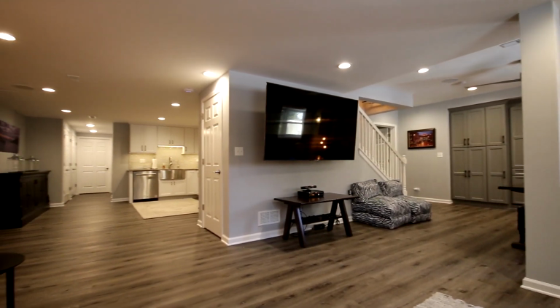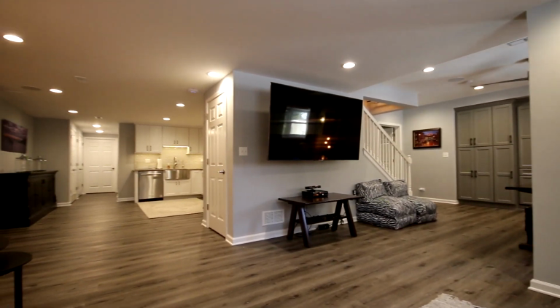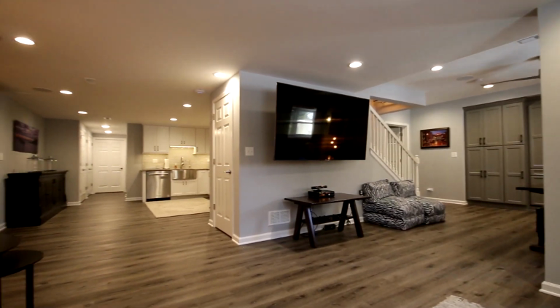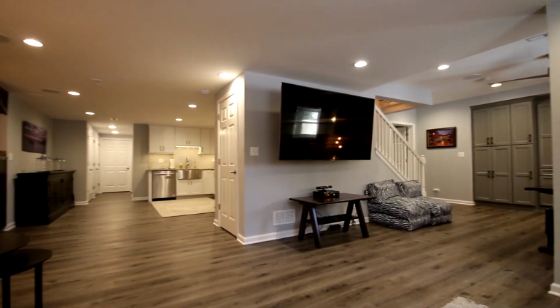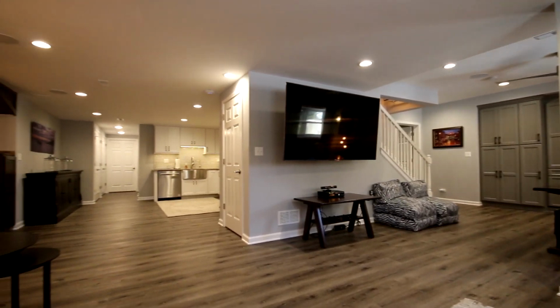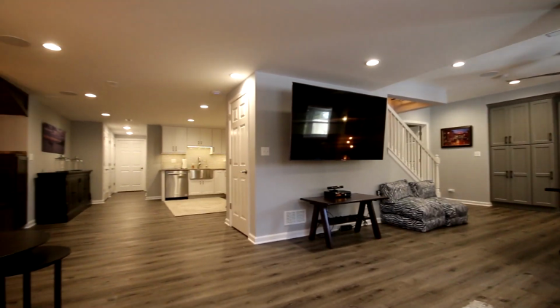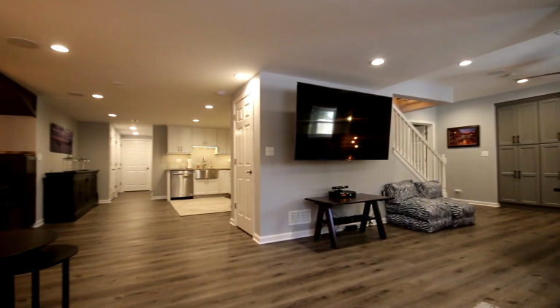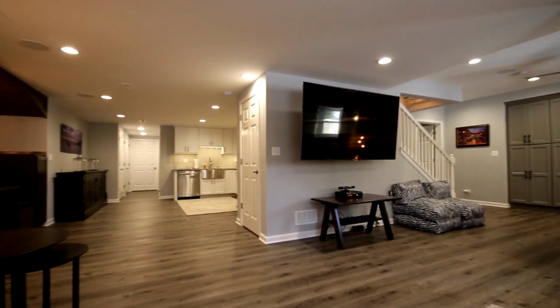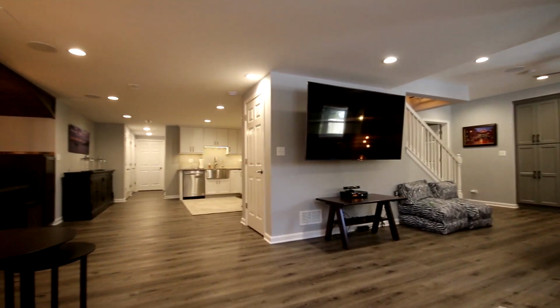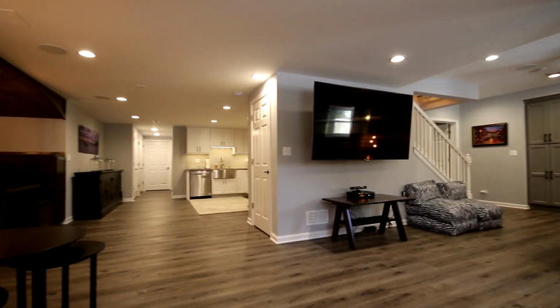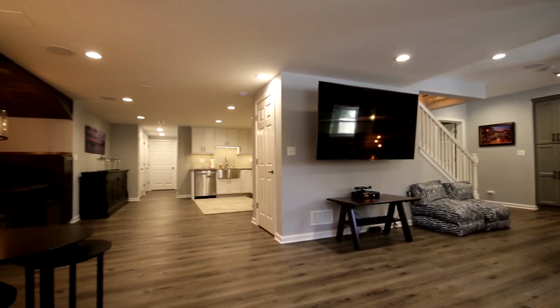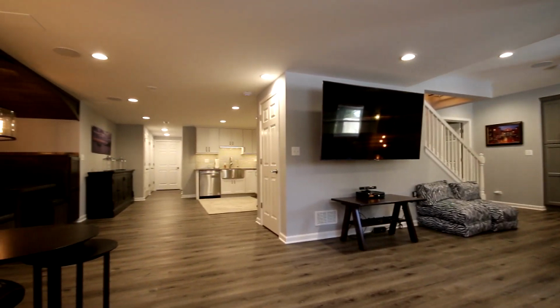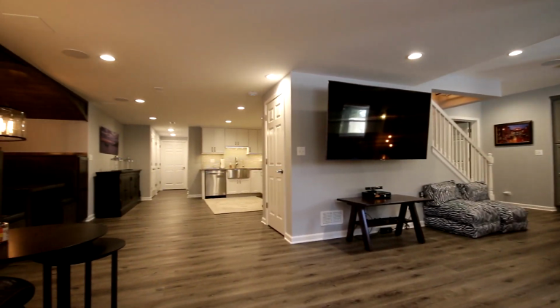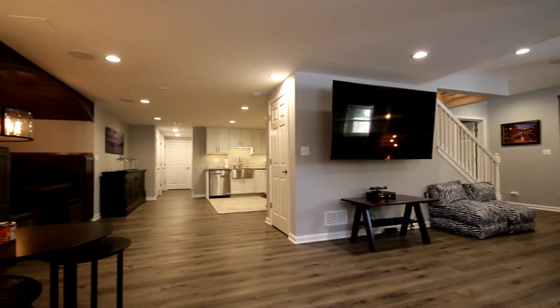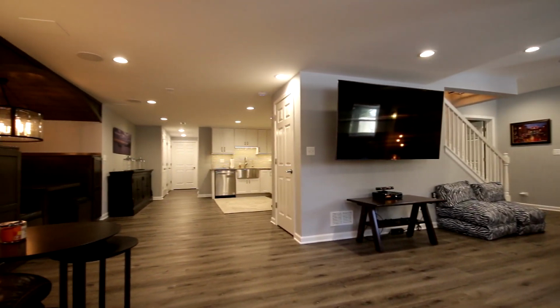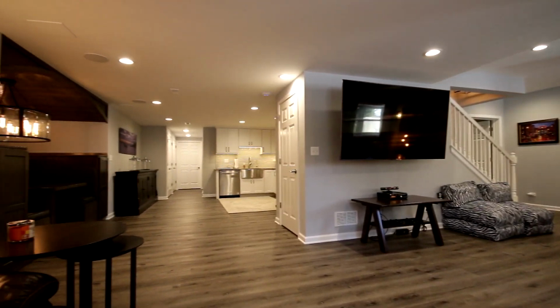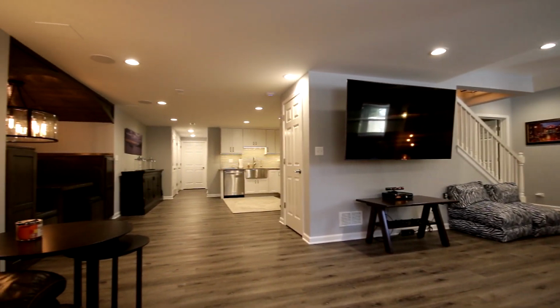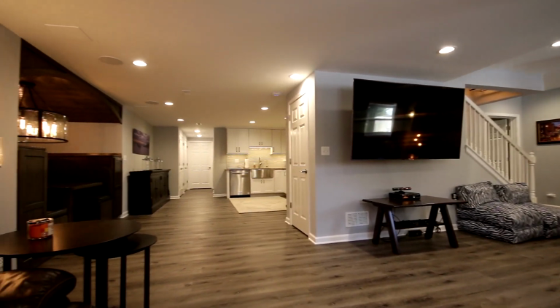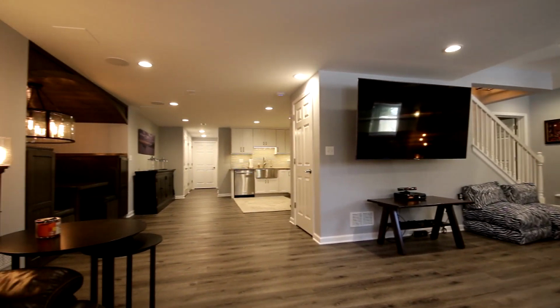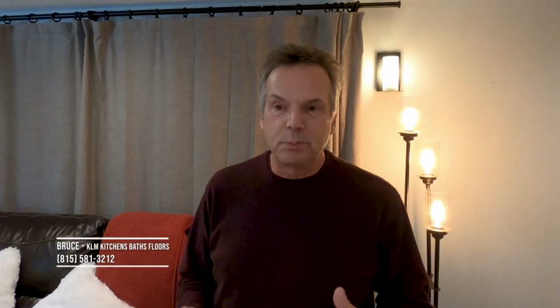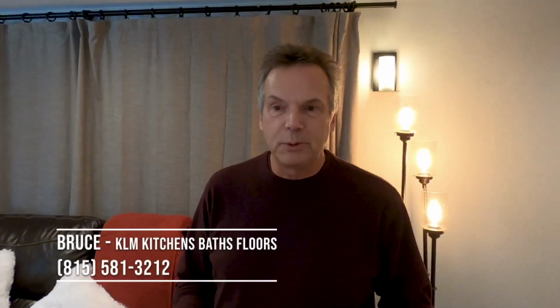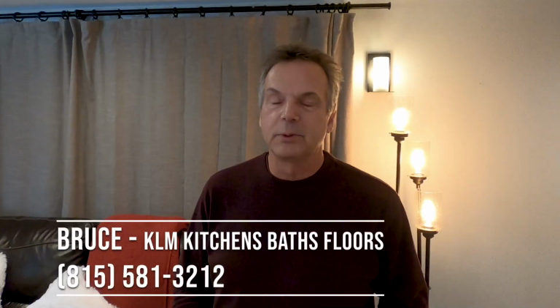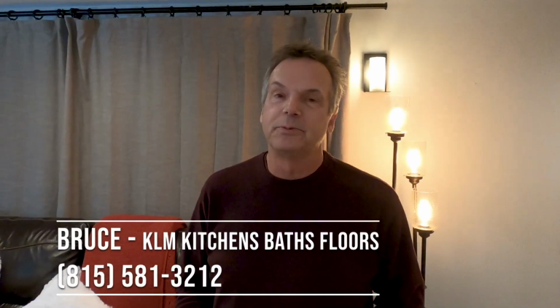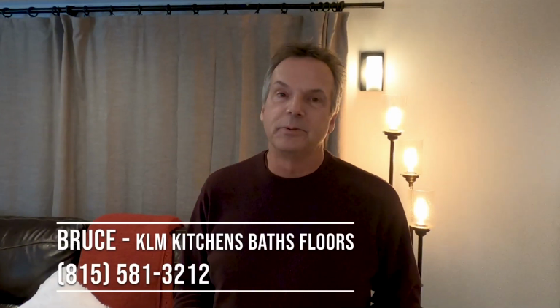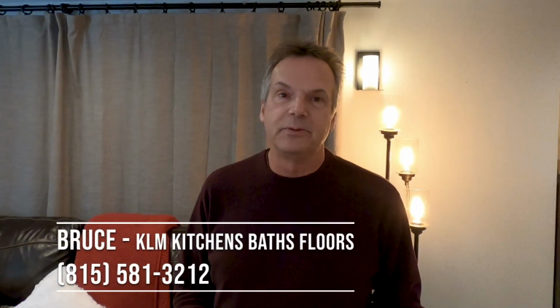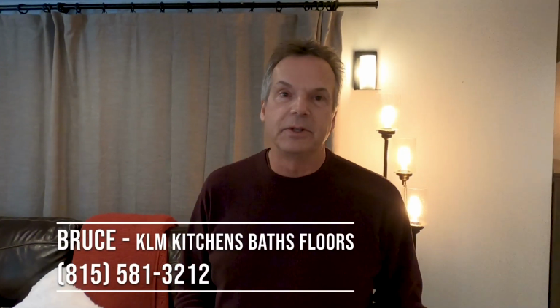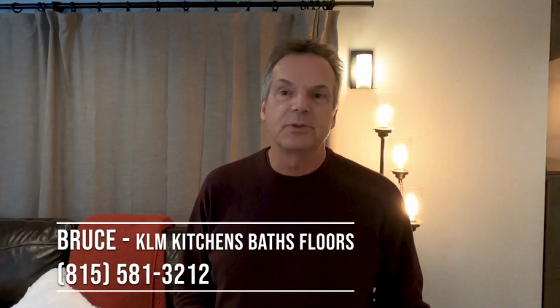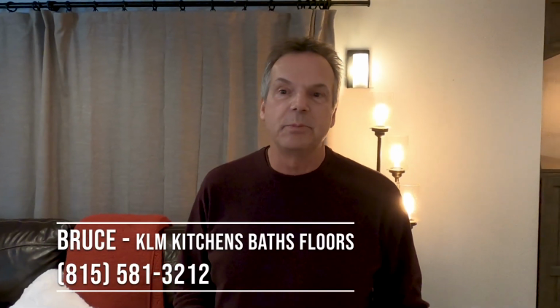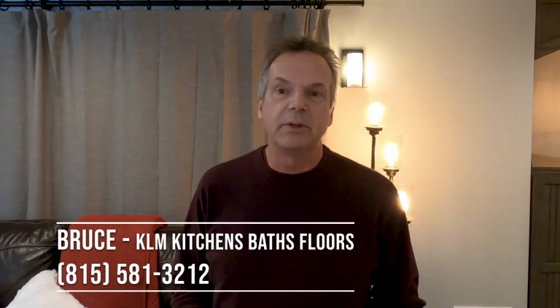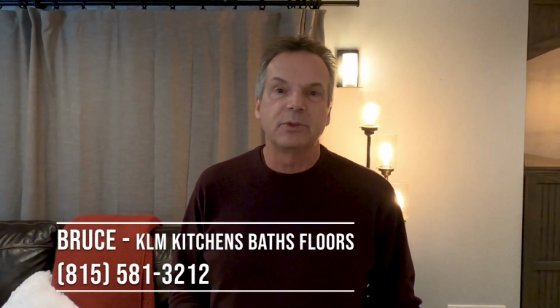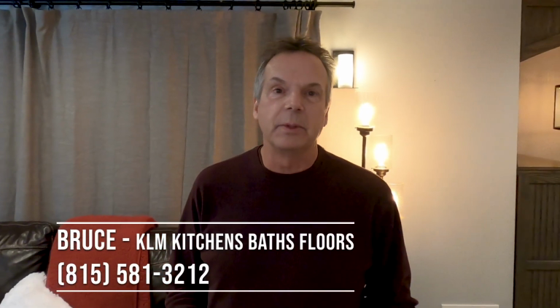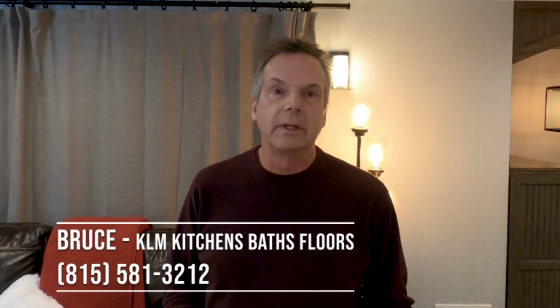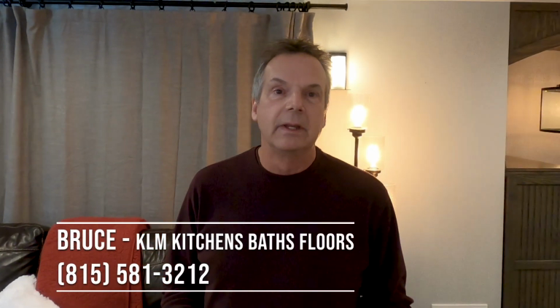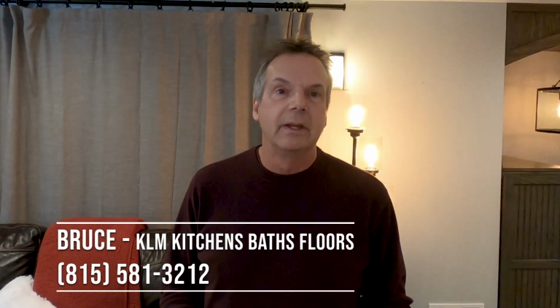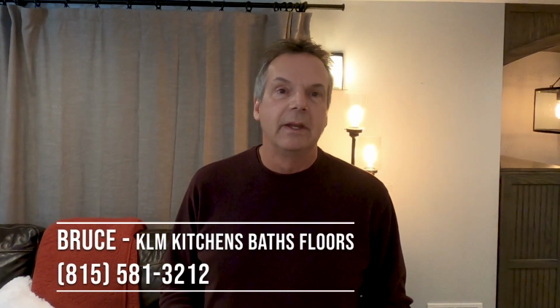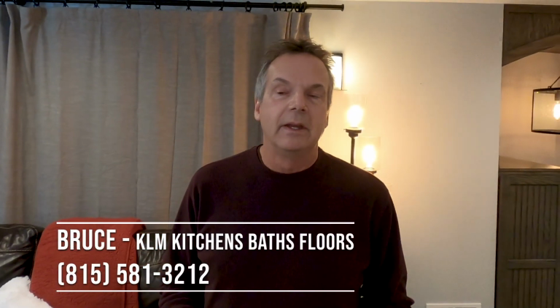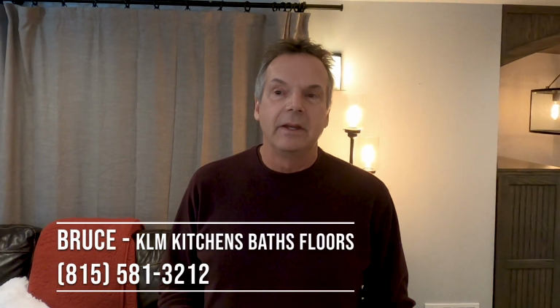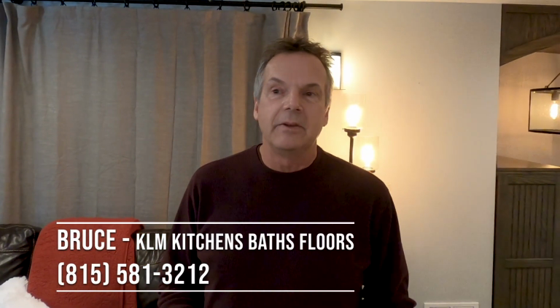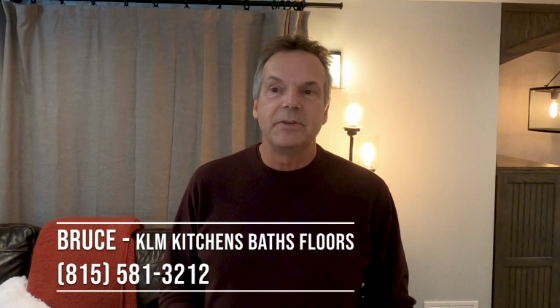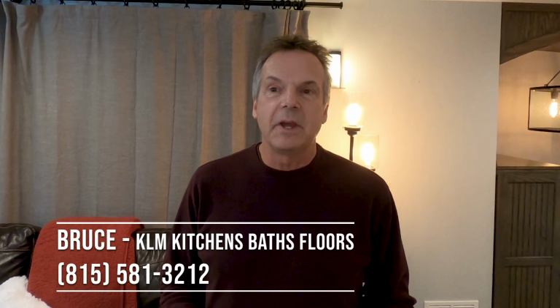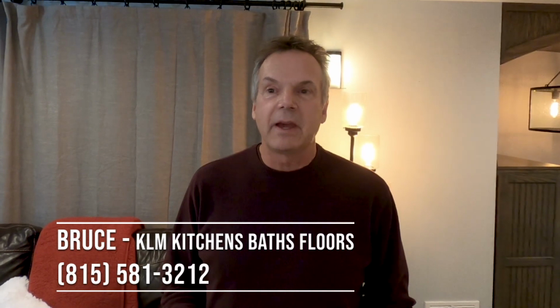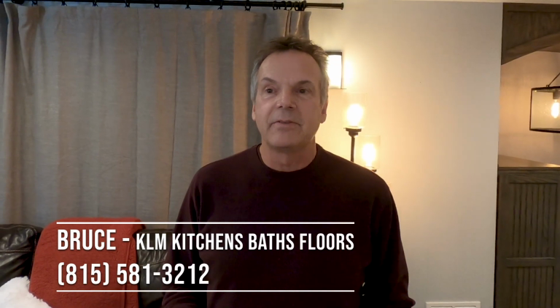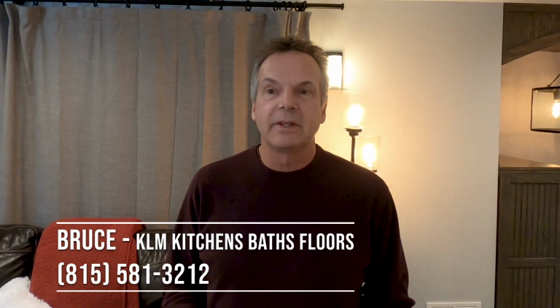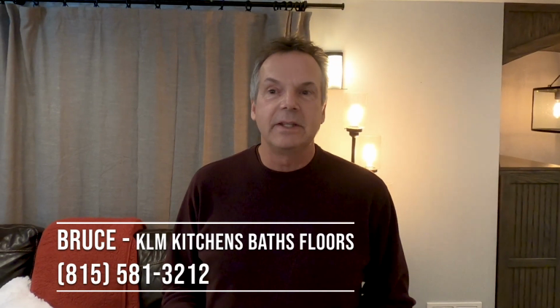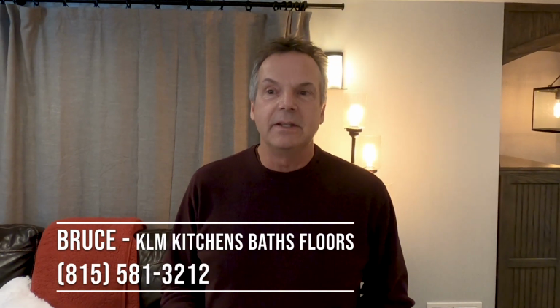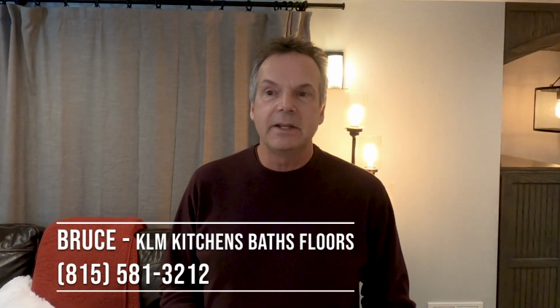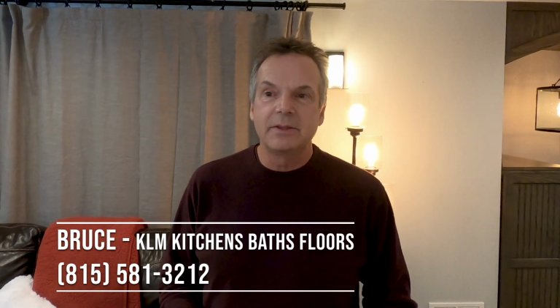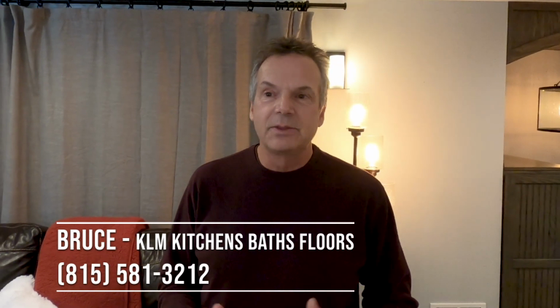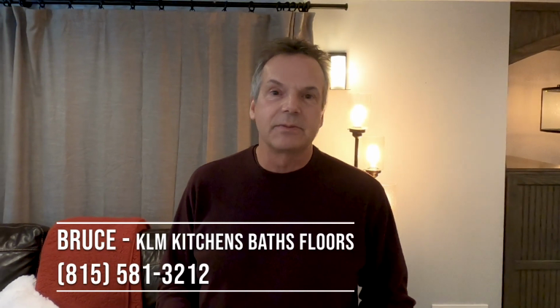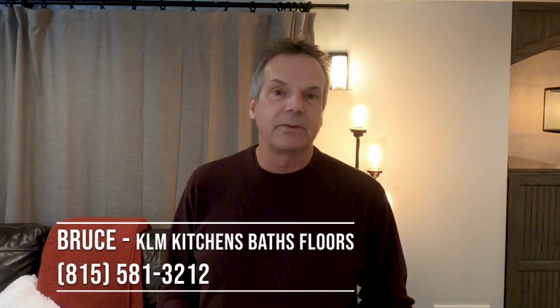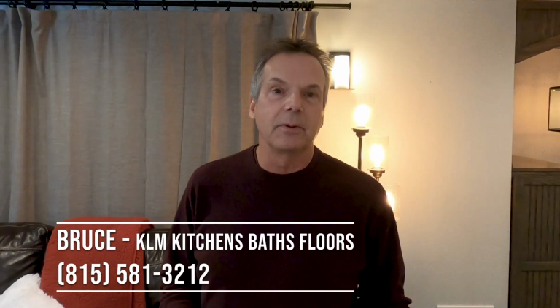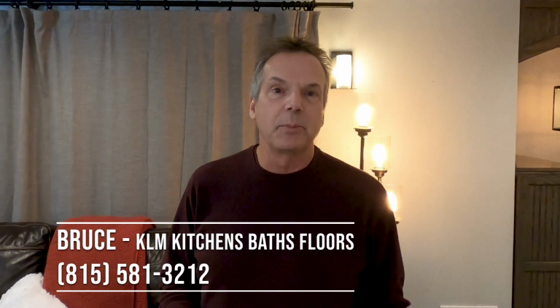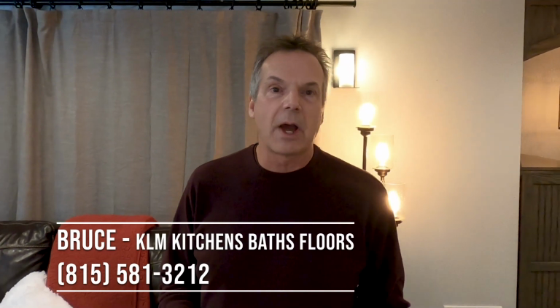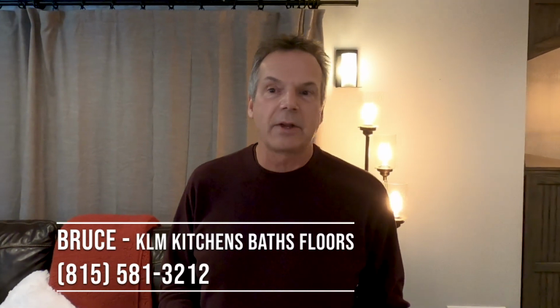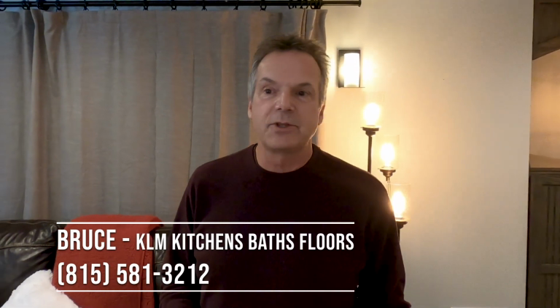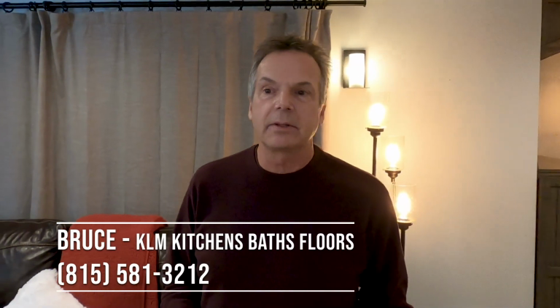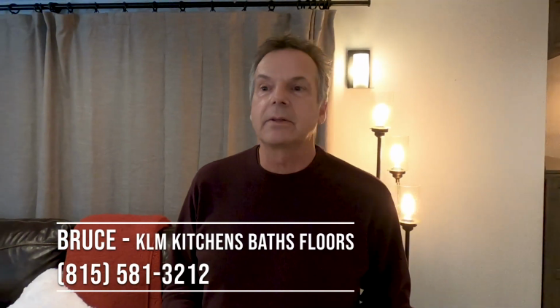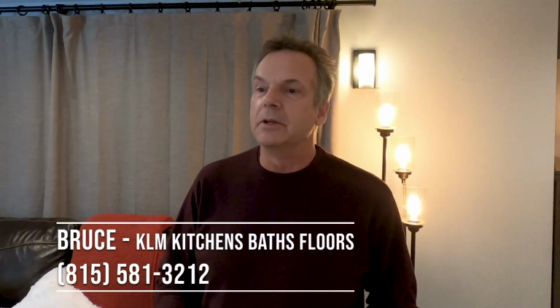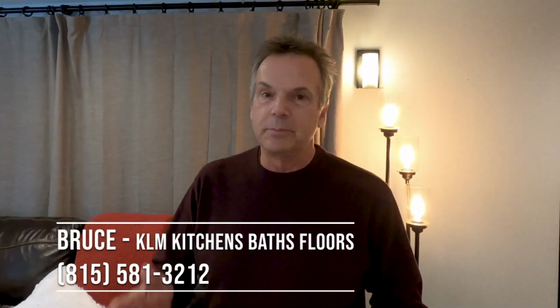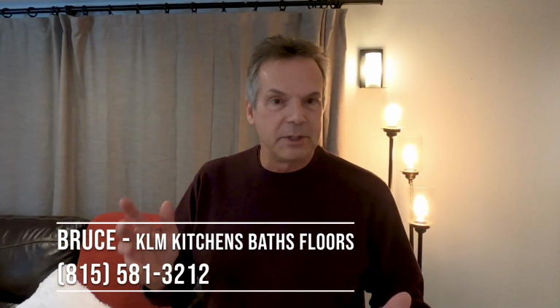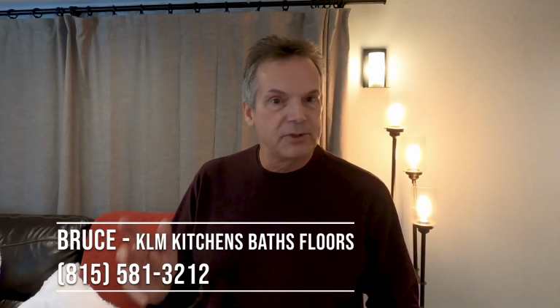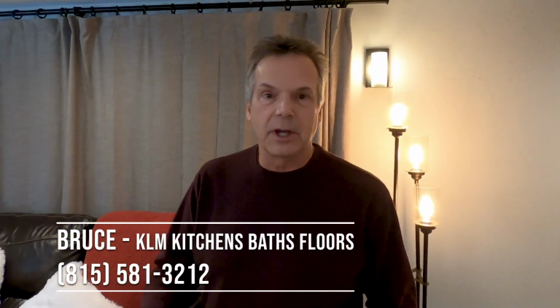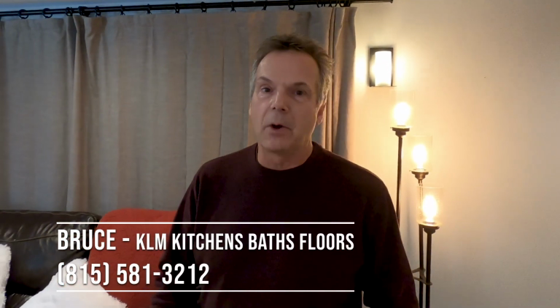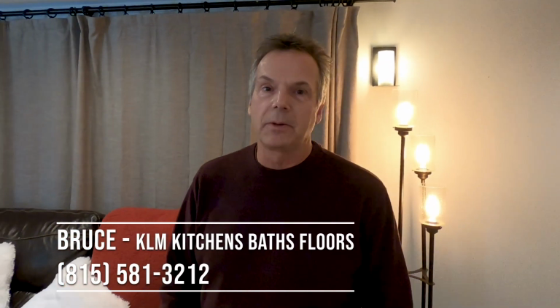I hope you enjoyed the video of this beautiful finished basement. If you have any needs for a project, give me a shout.